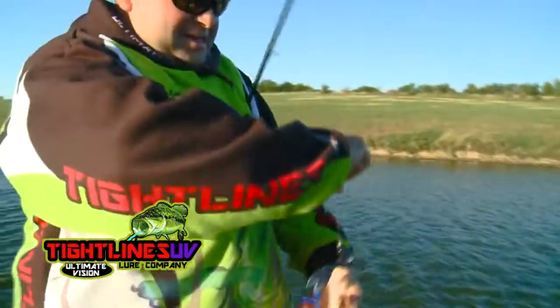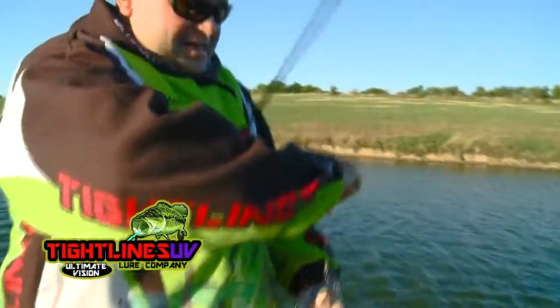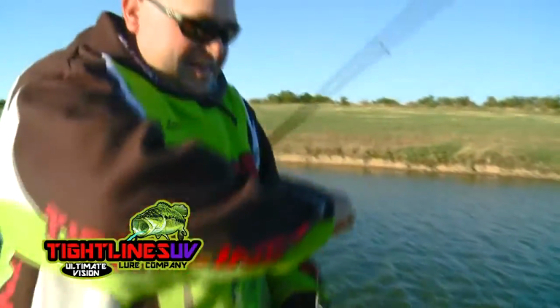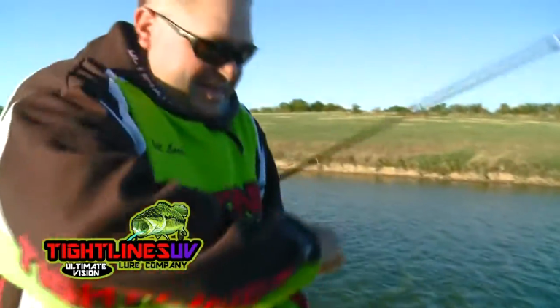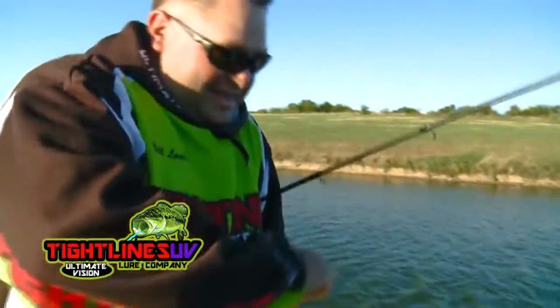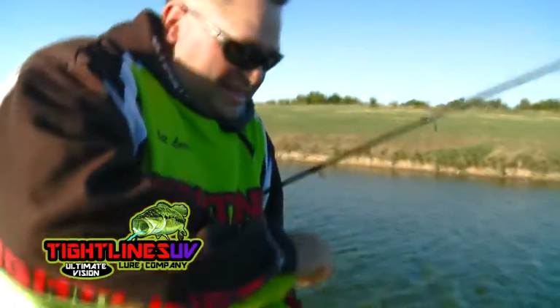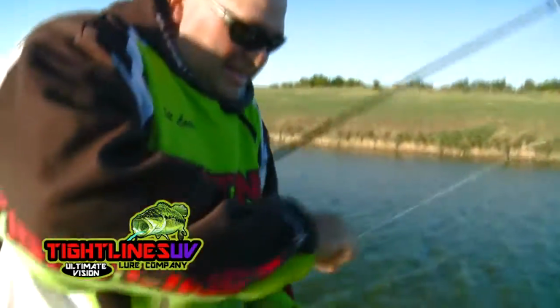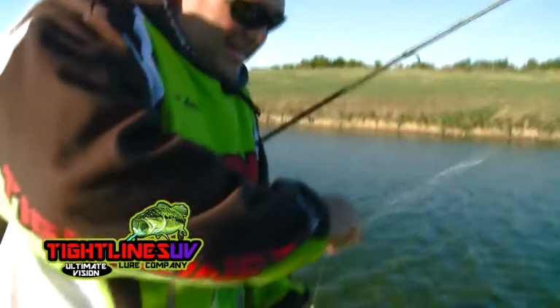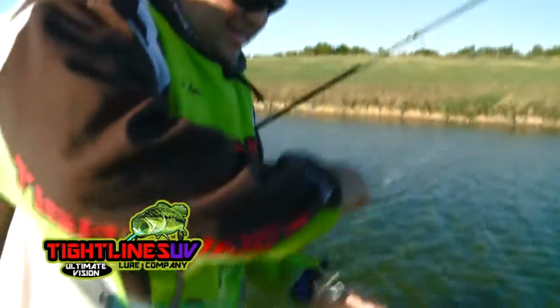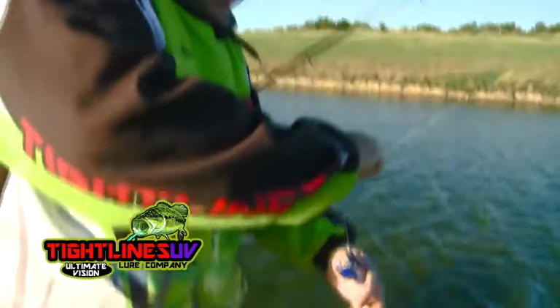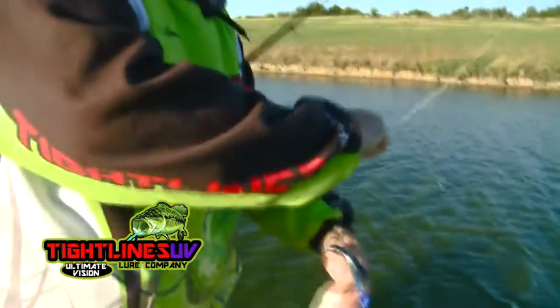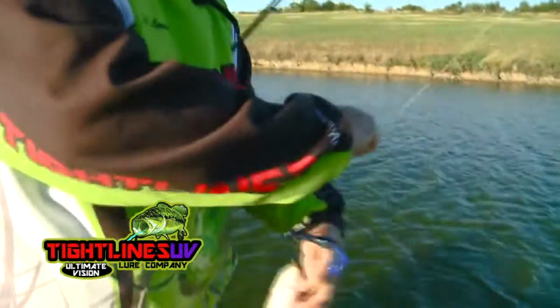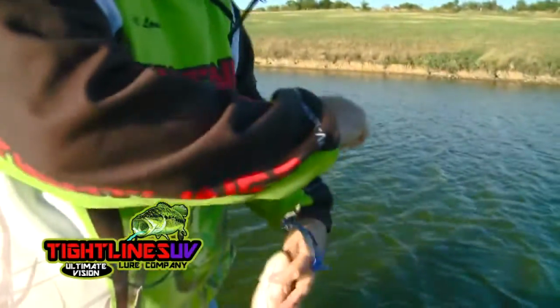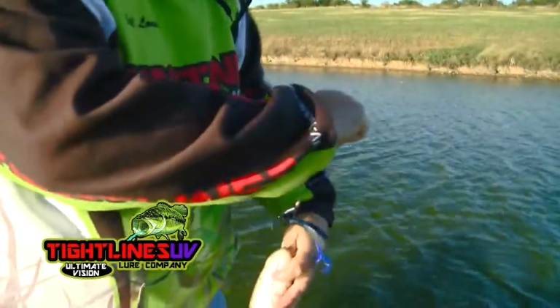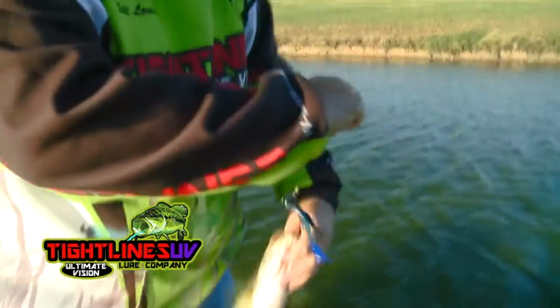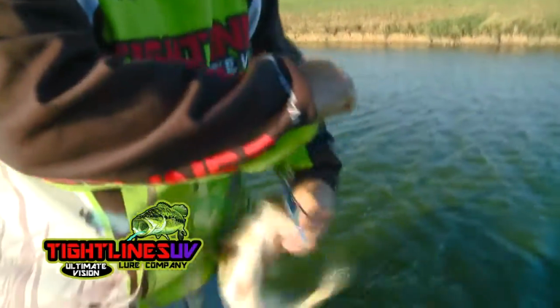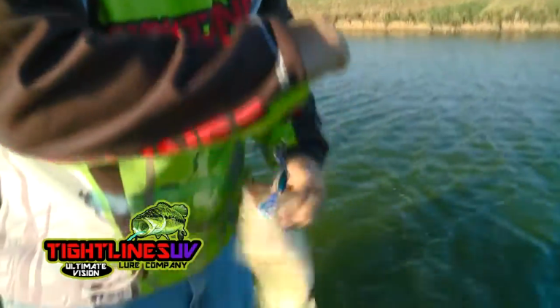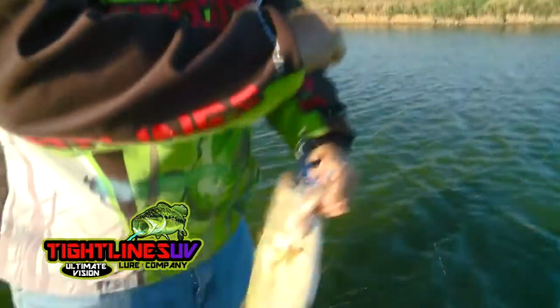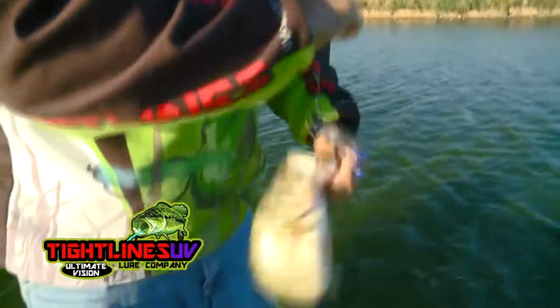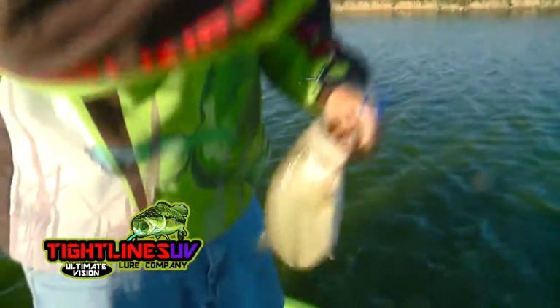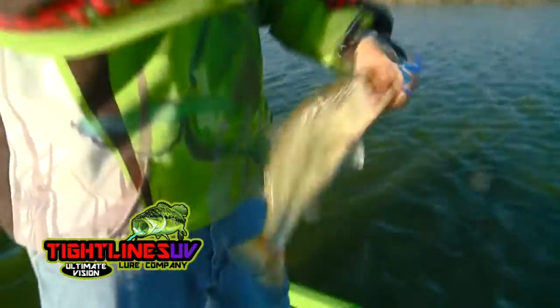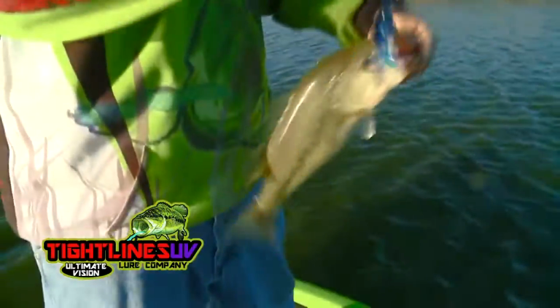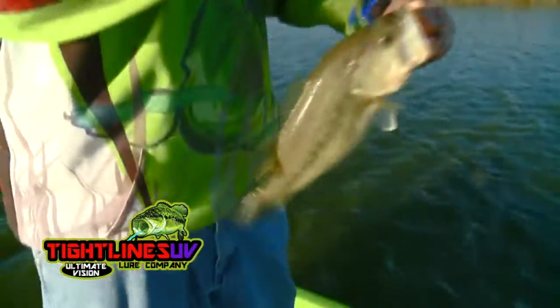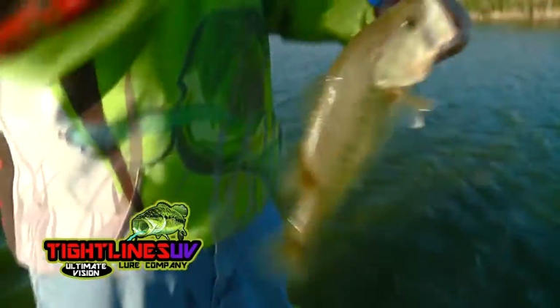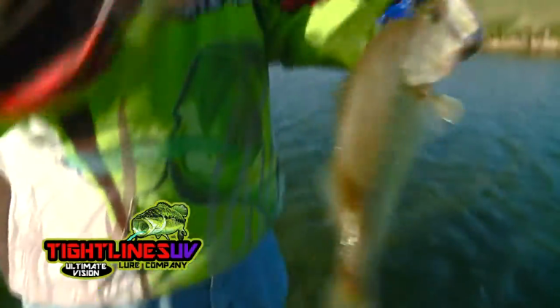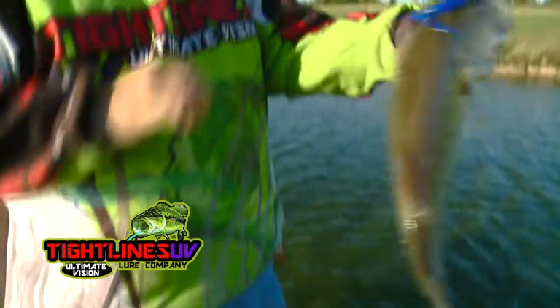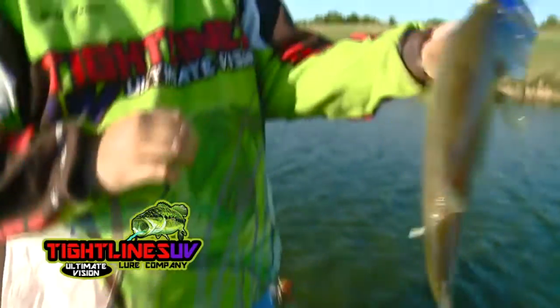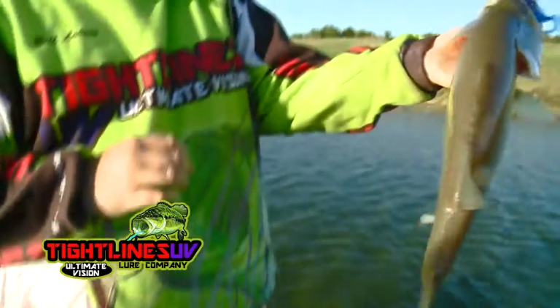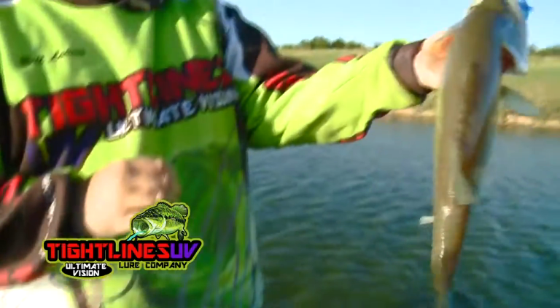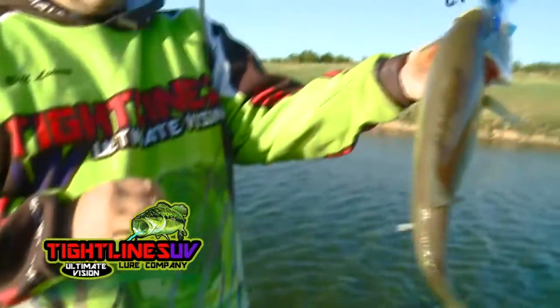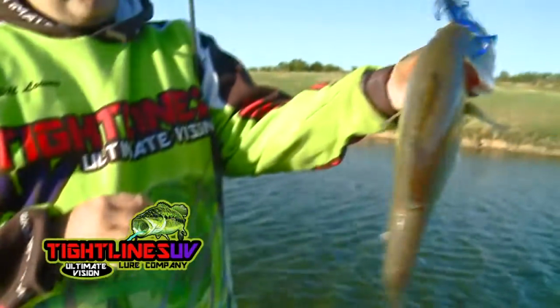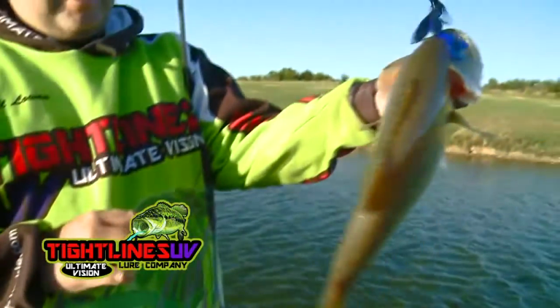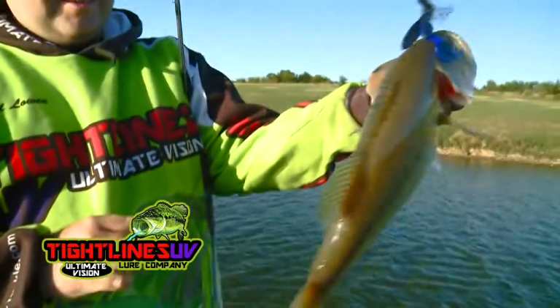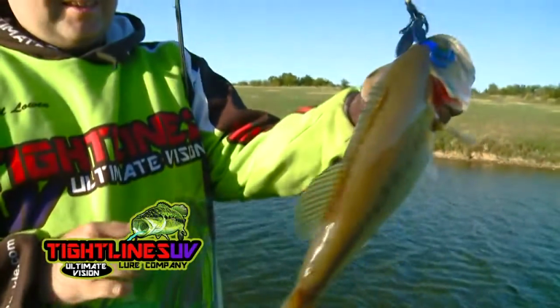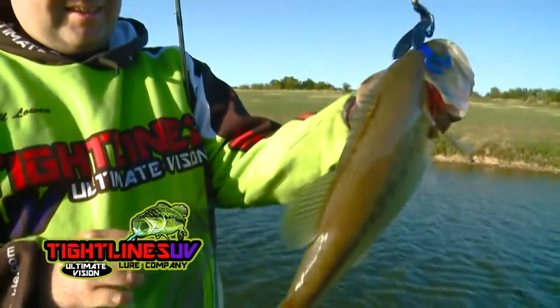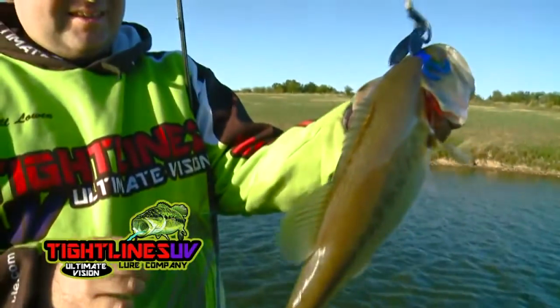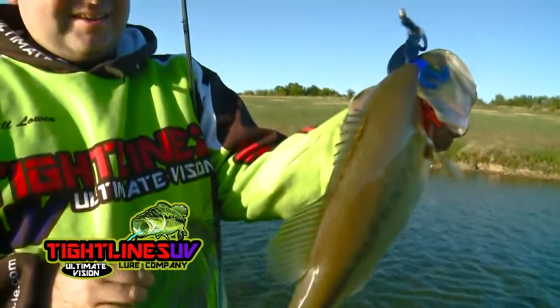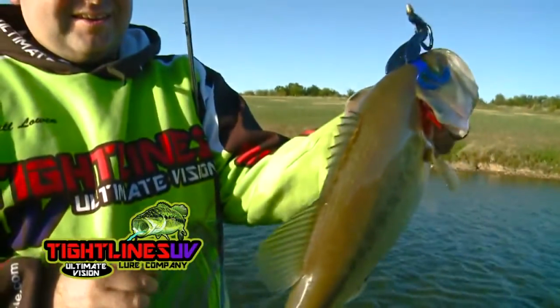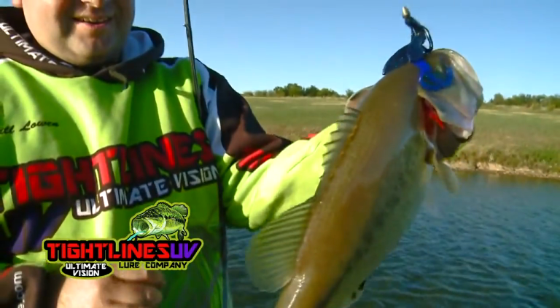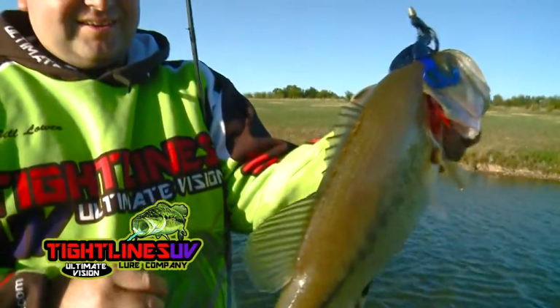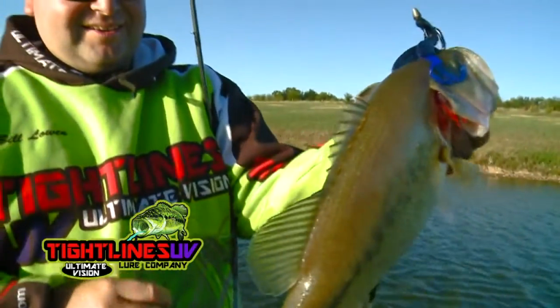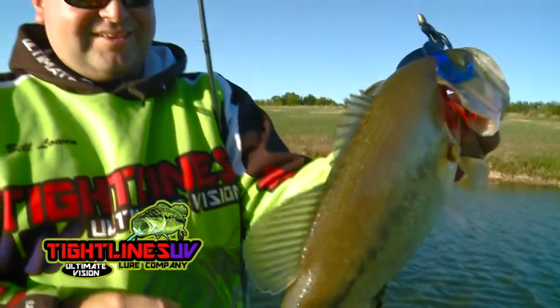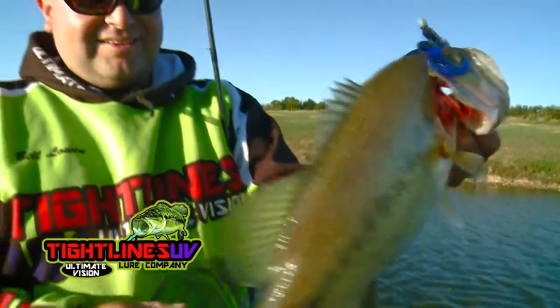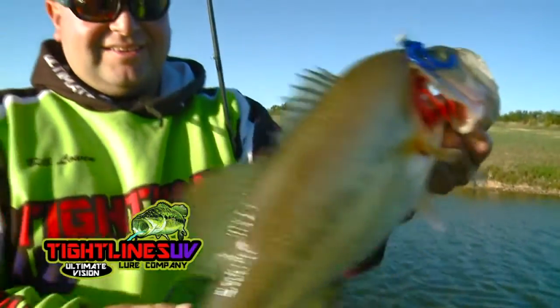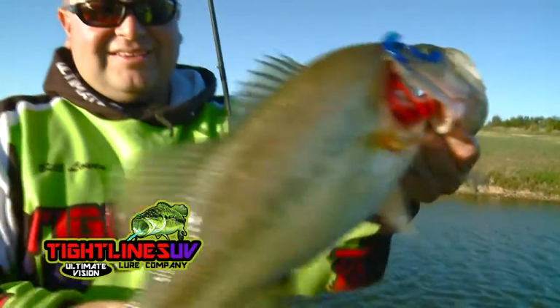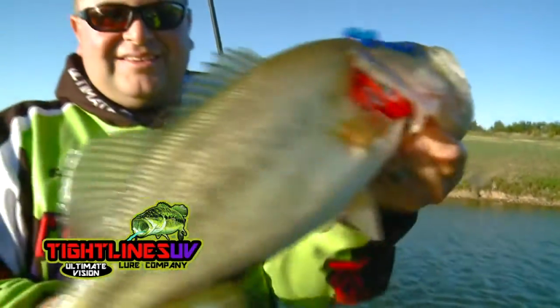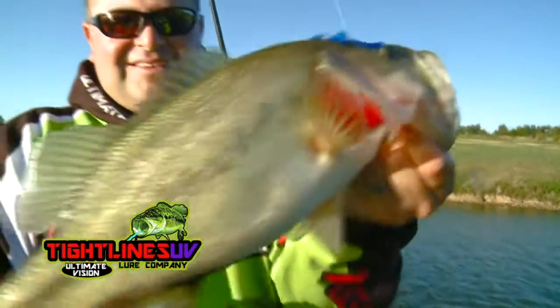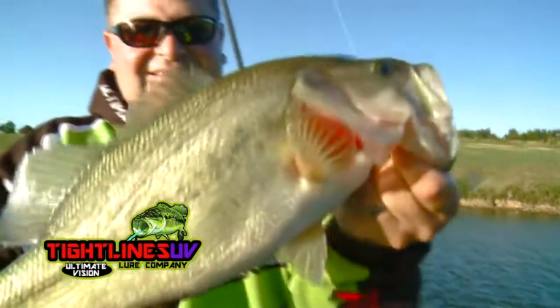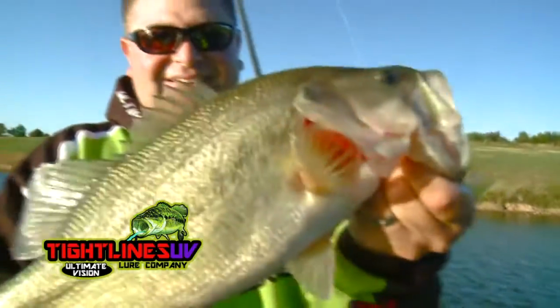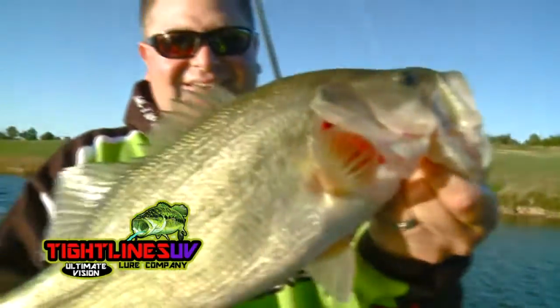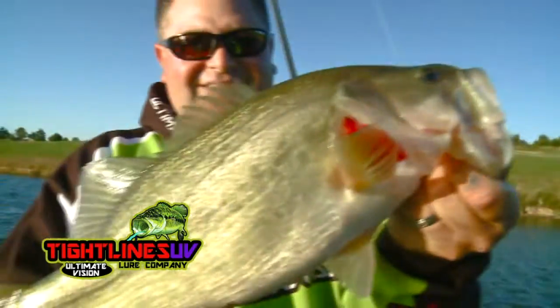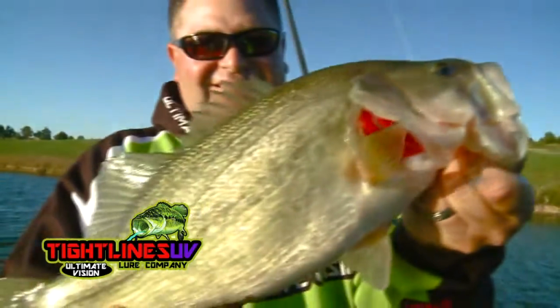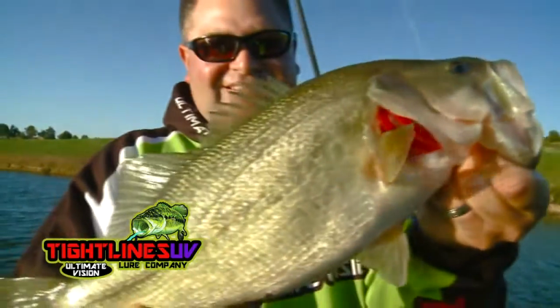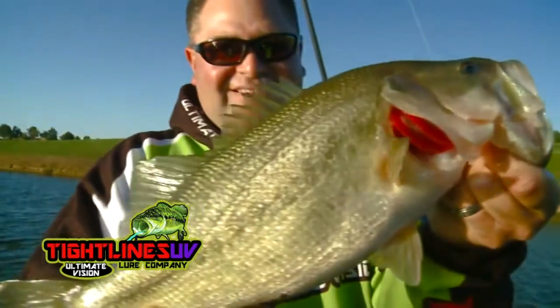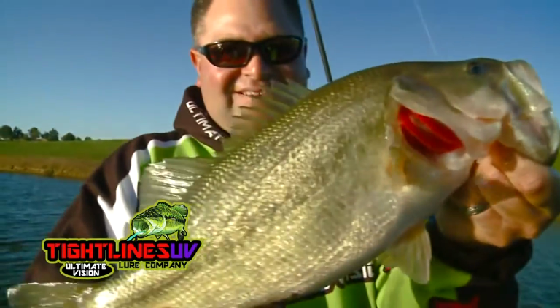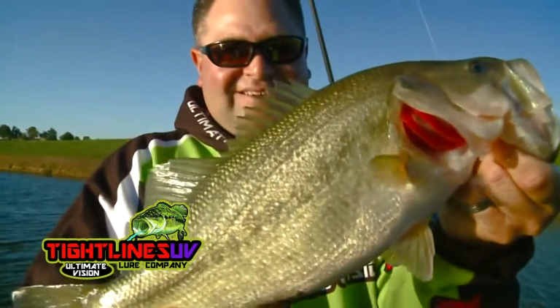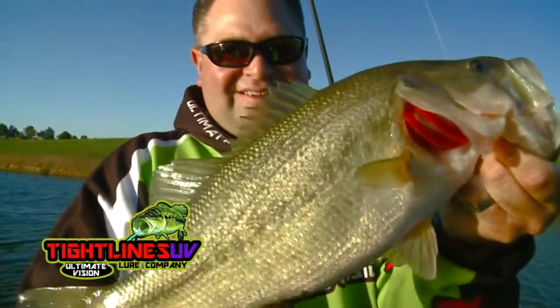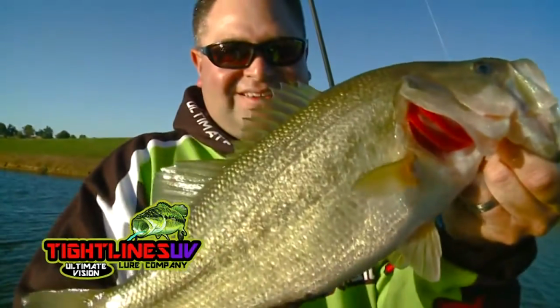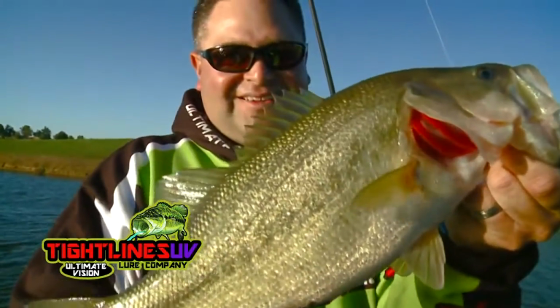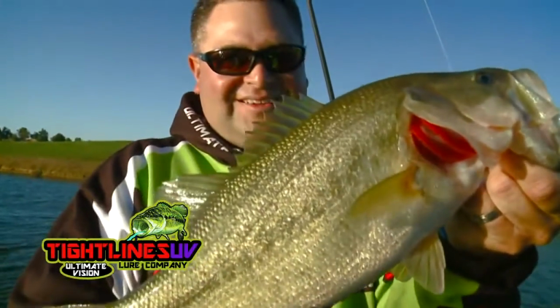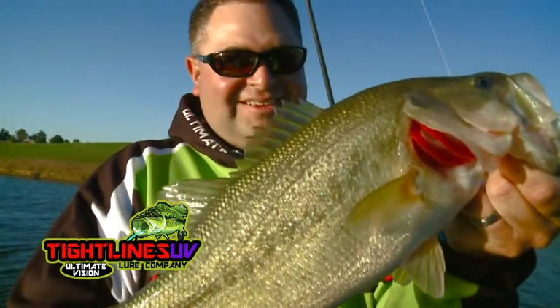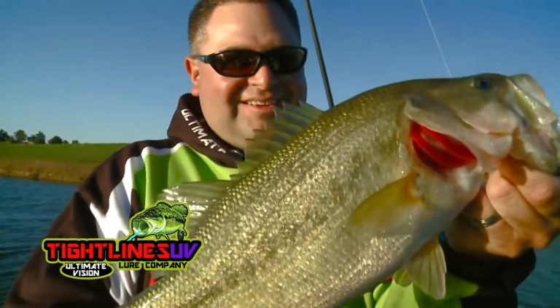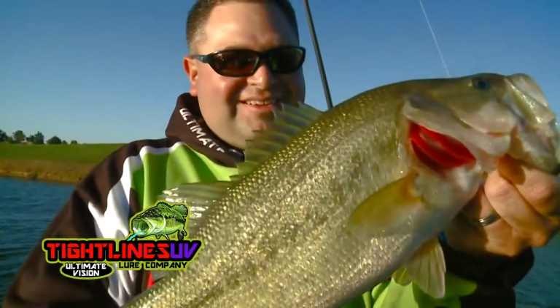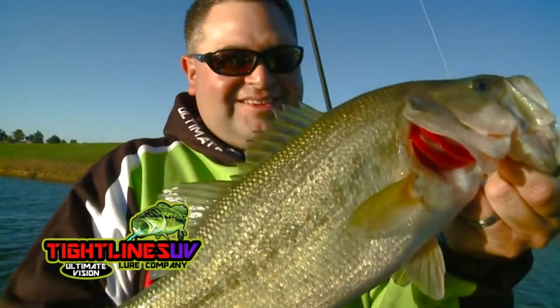No matter what the water conditions are, whether it's stained or clear, whether you're fishing deep or shallow, even fresh or salt — UV is the key.